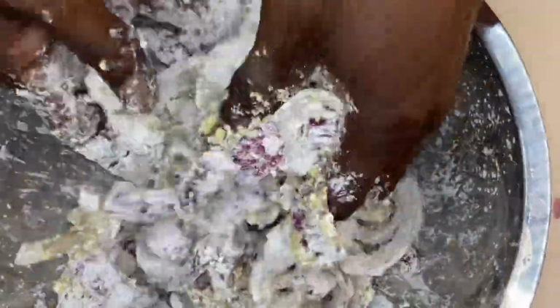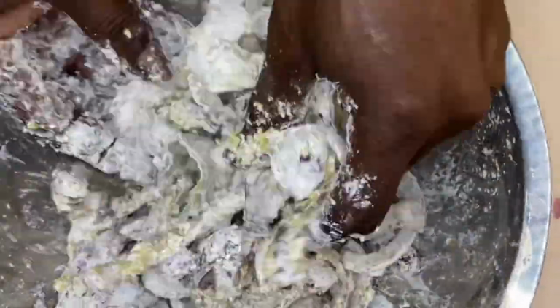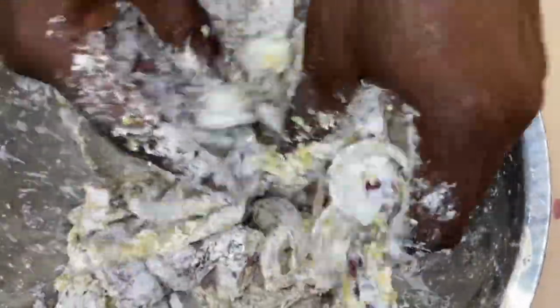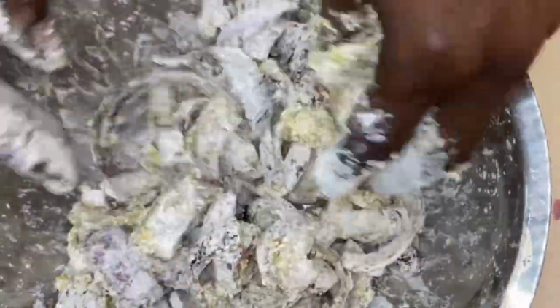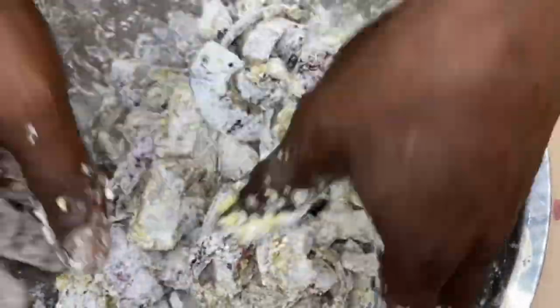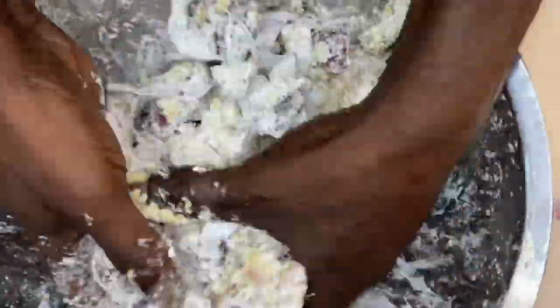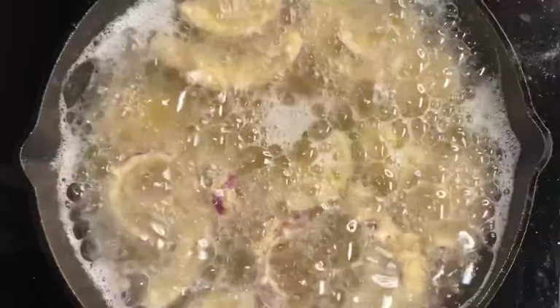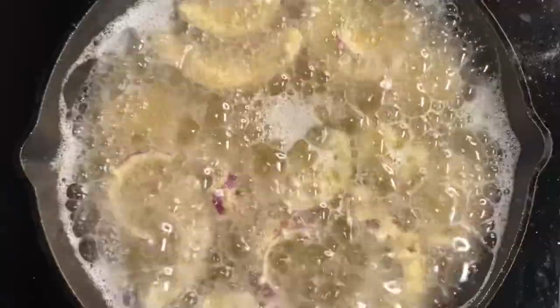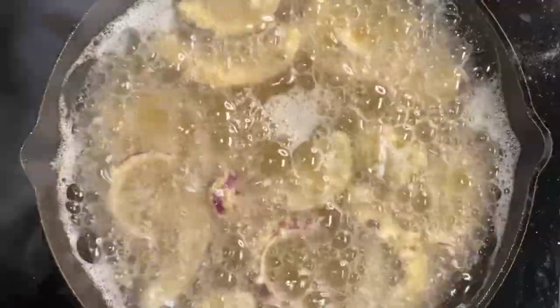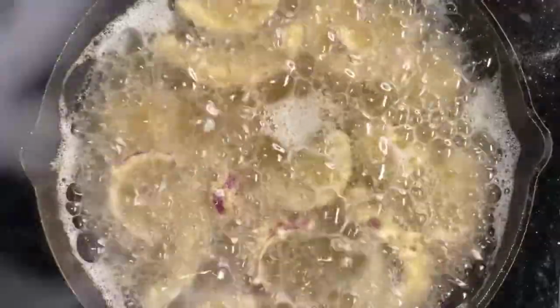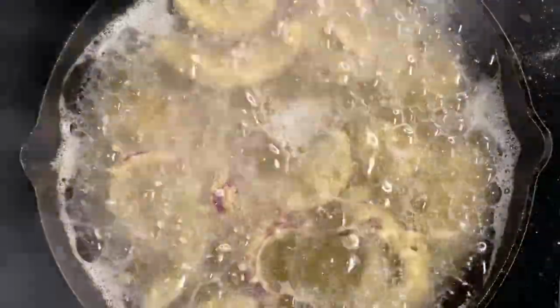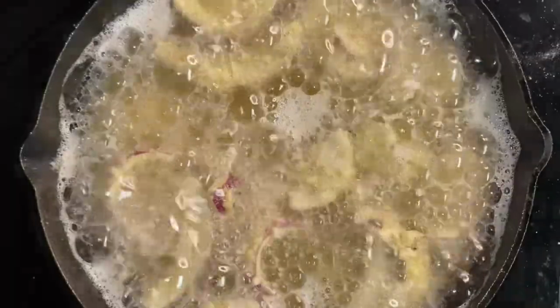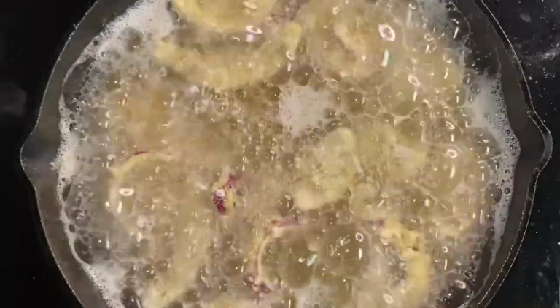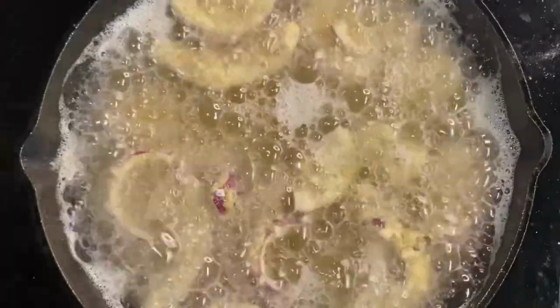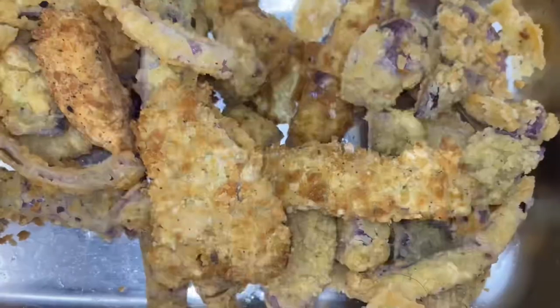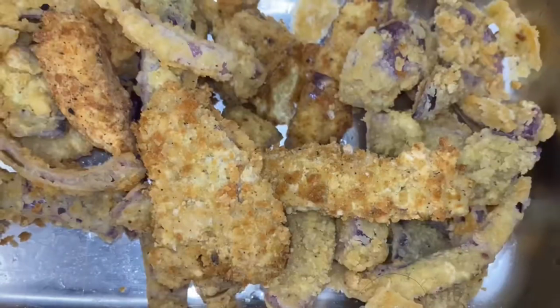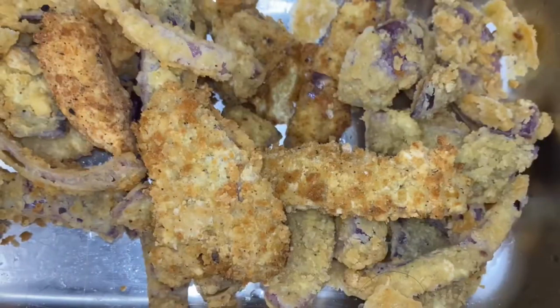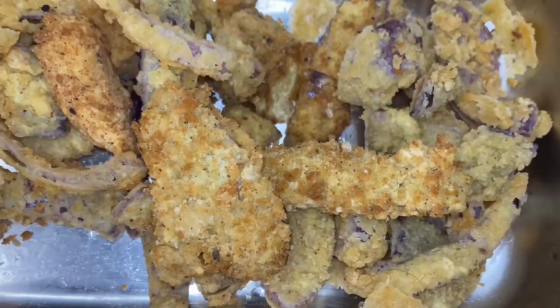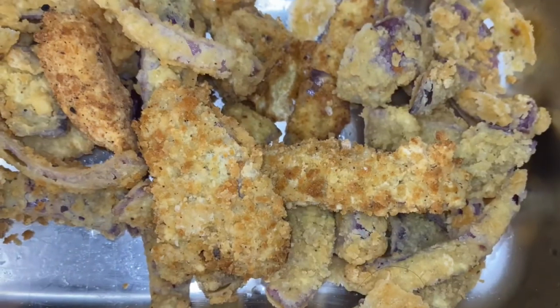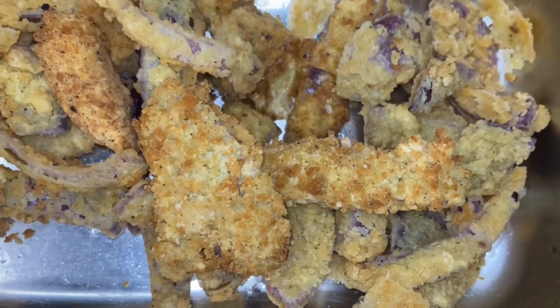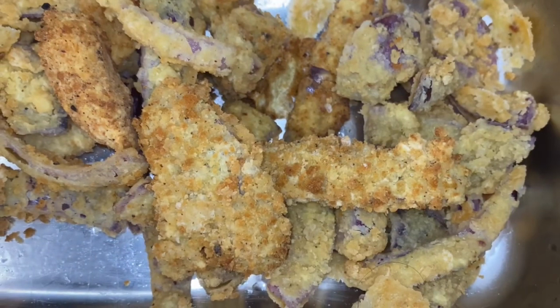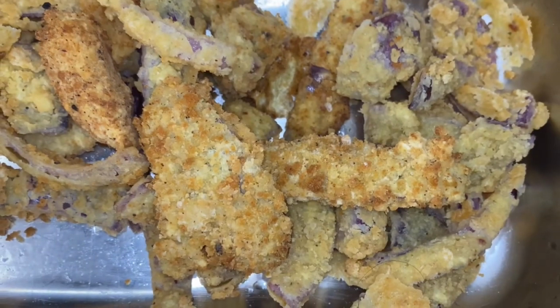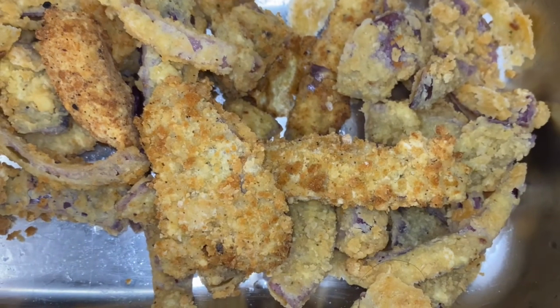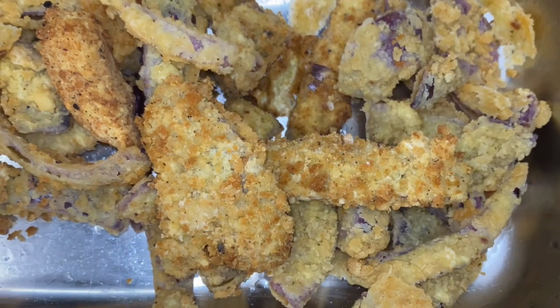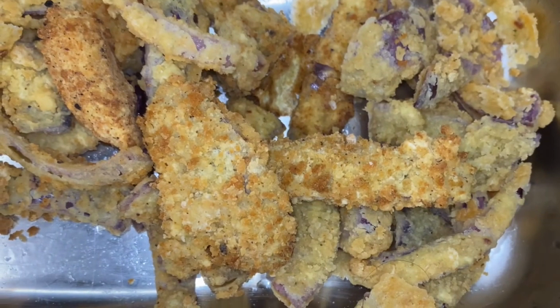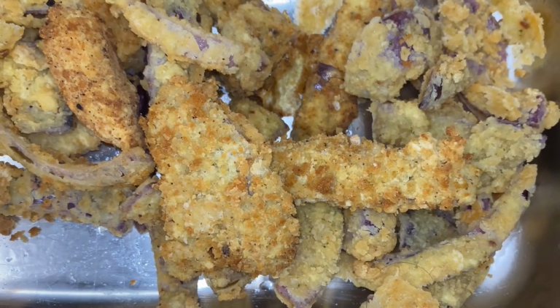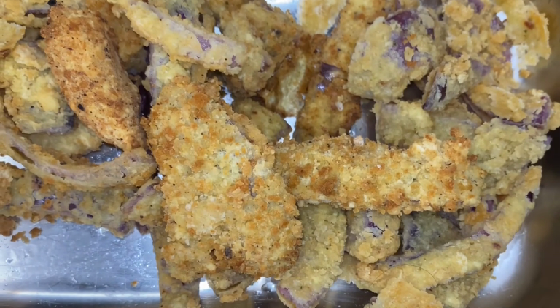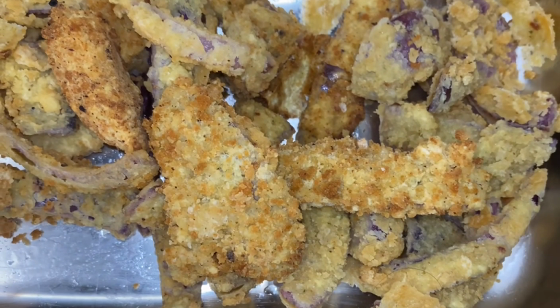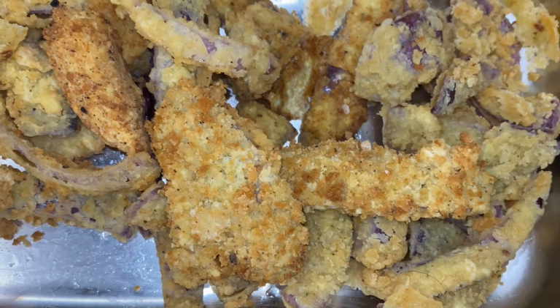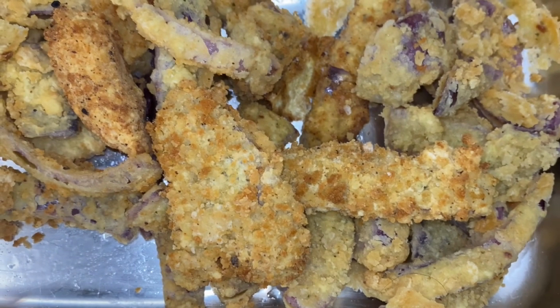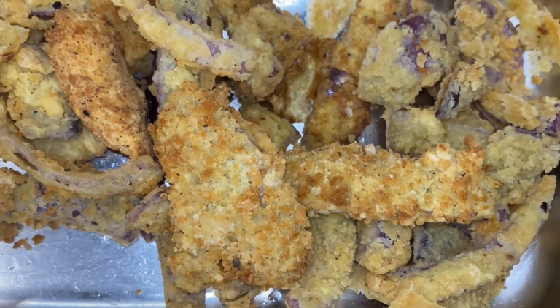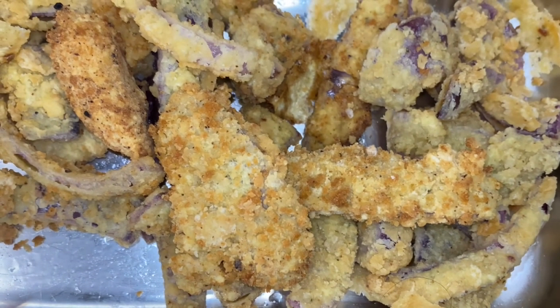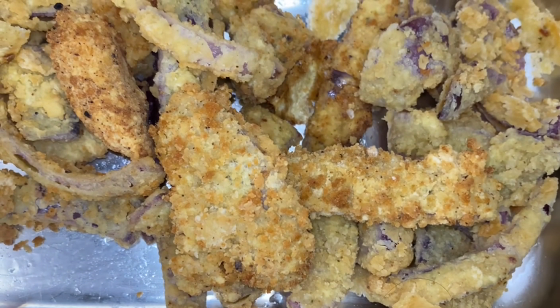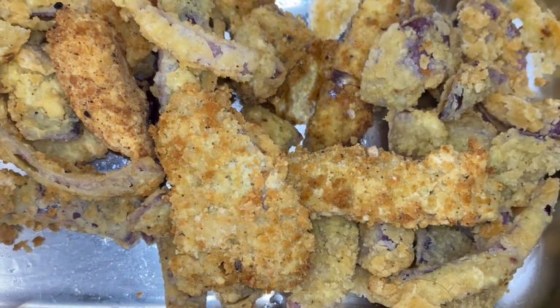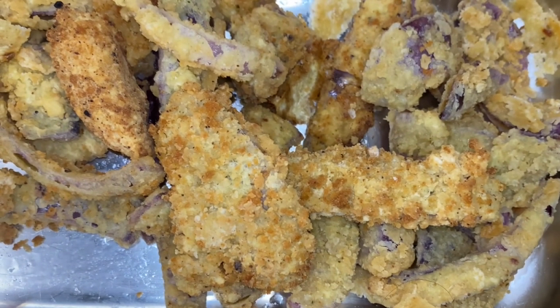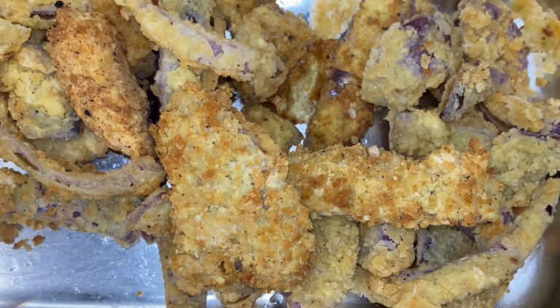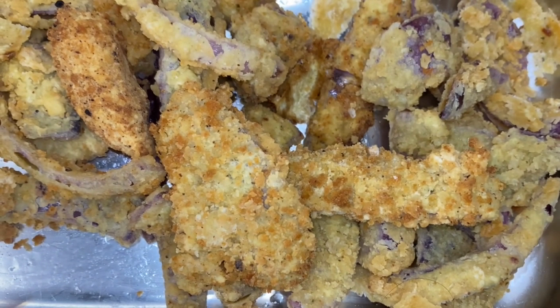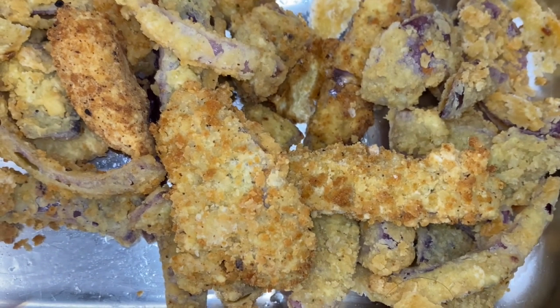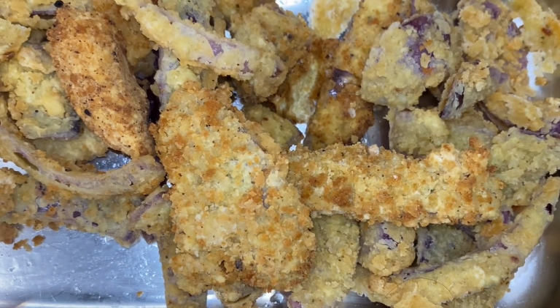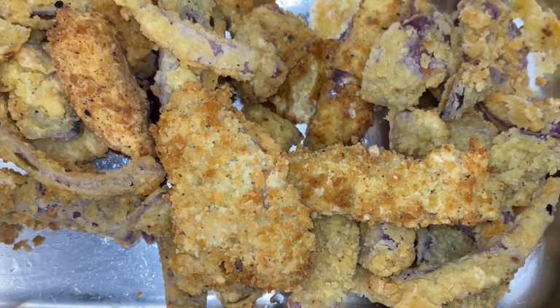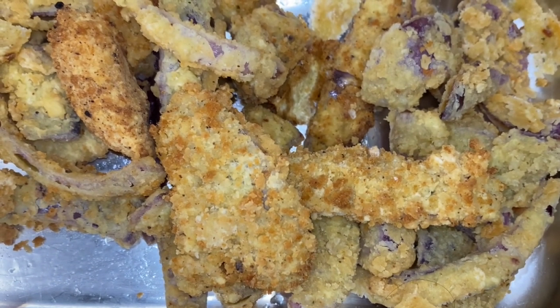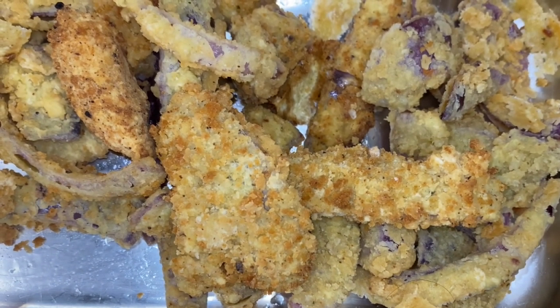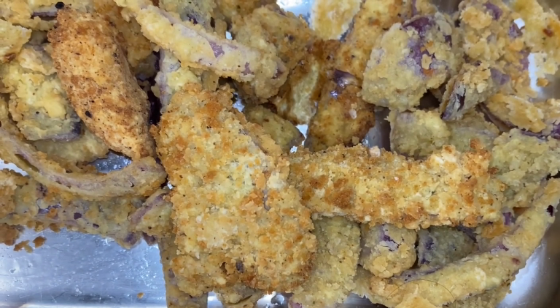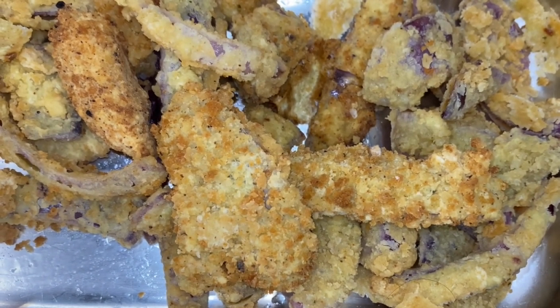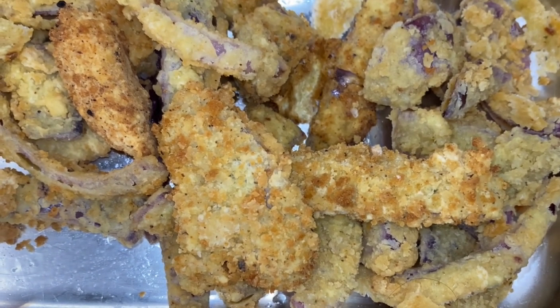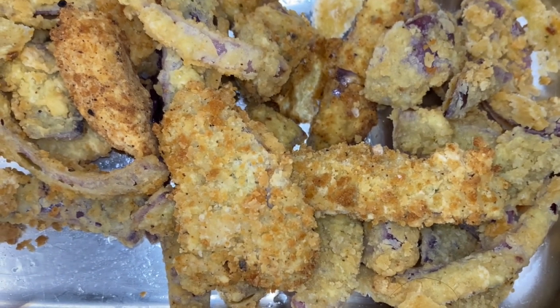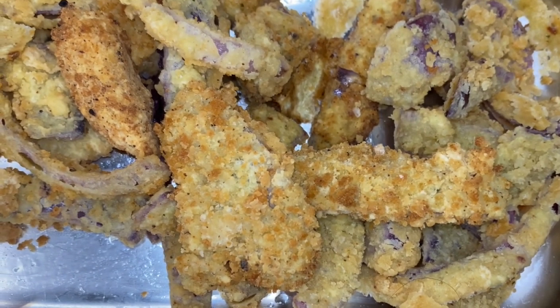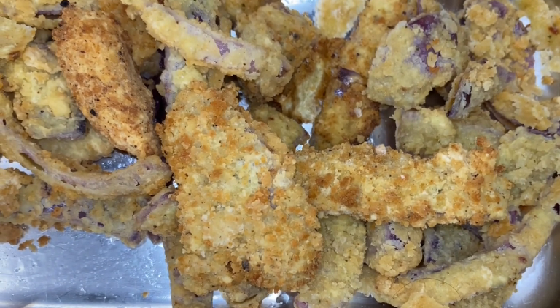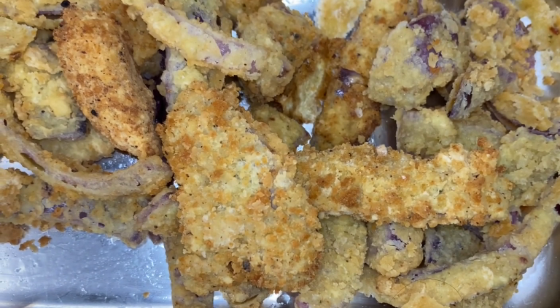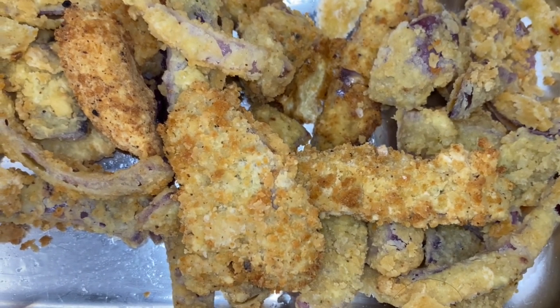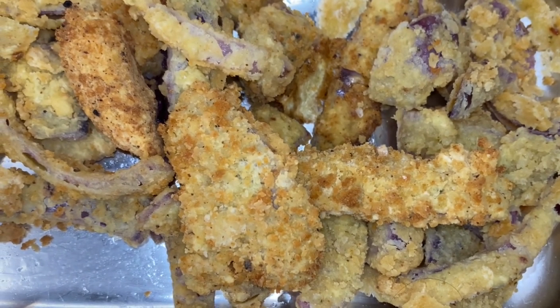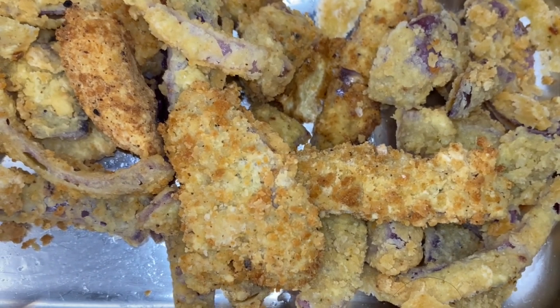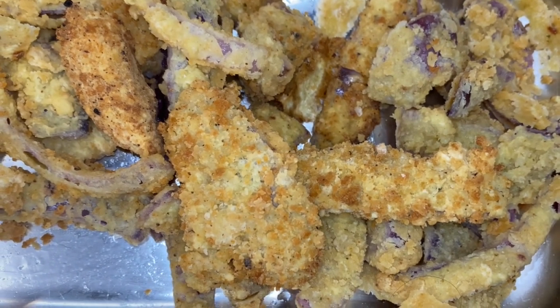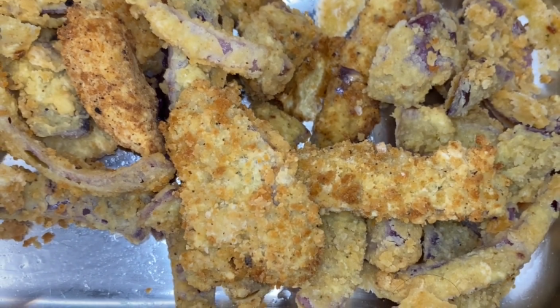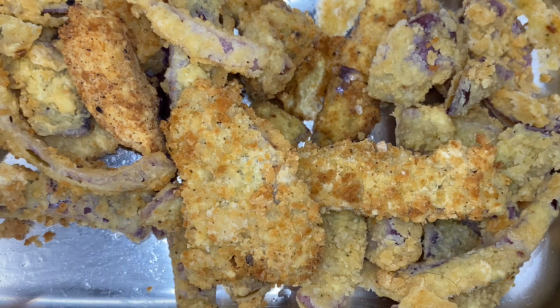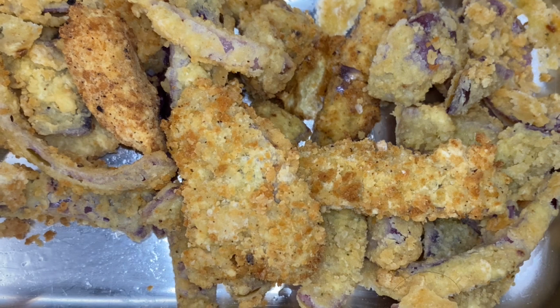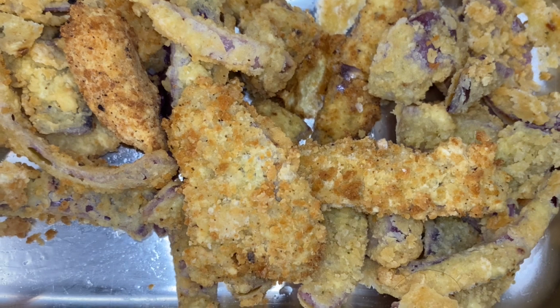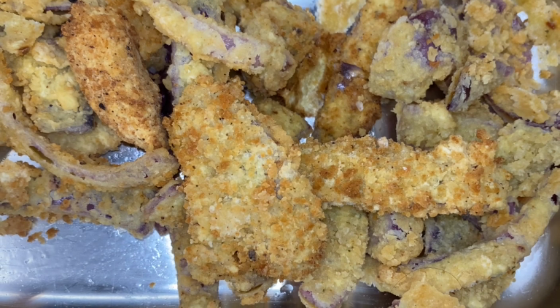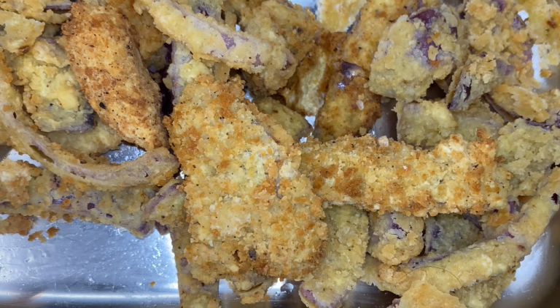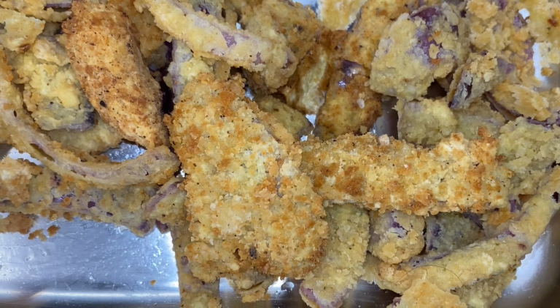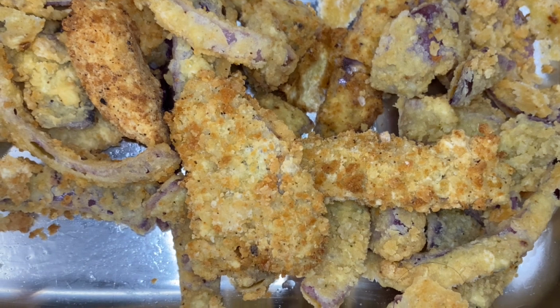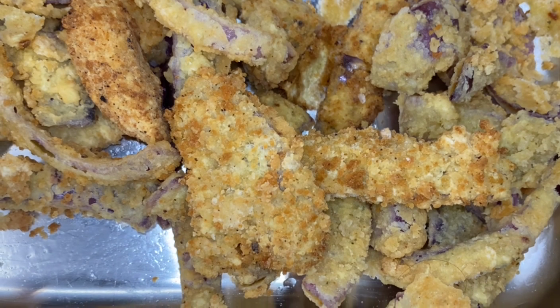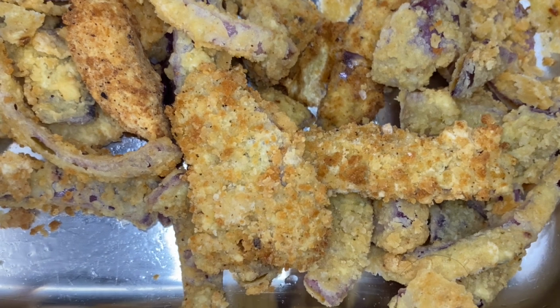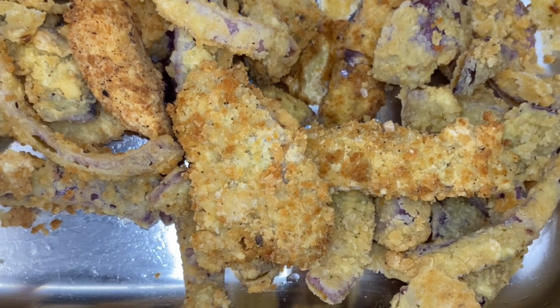Now after we finish with that, y'all, take a look at it. Don't that look good and crunchy? That's the way it turns out. Tasty, tasty, tasty.